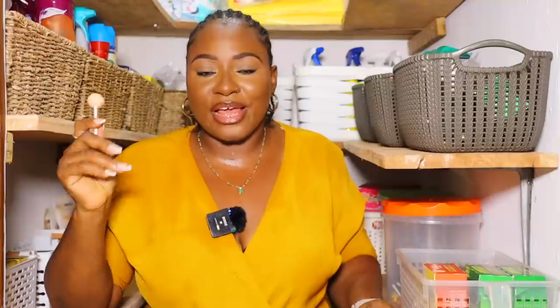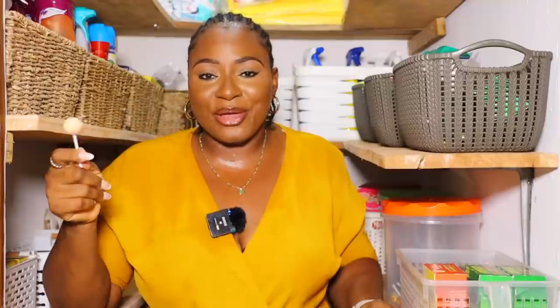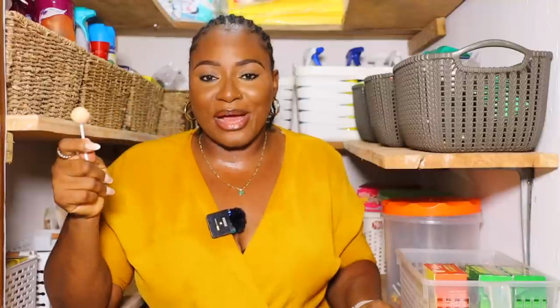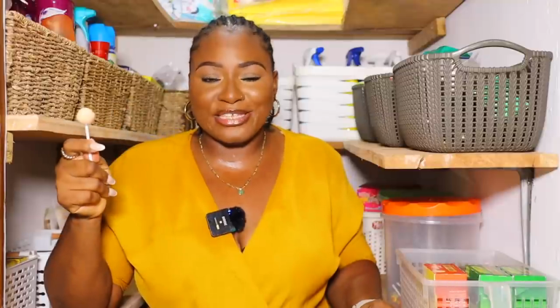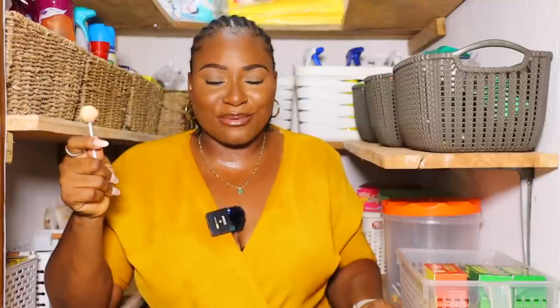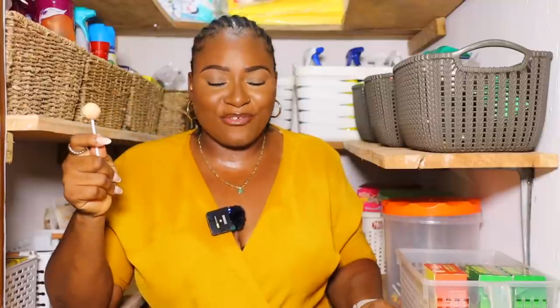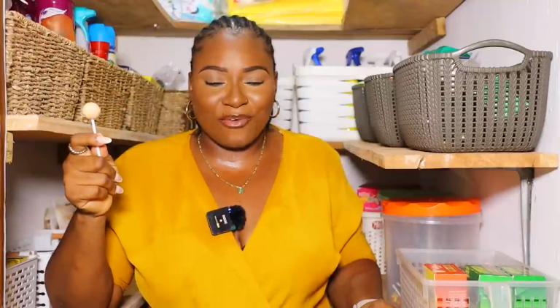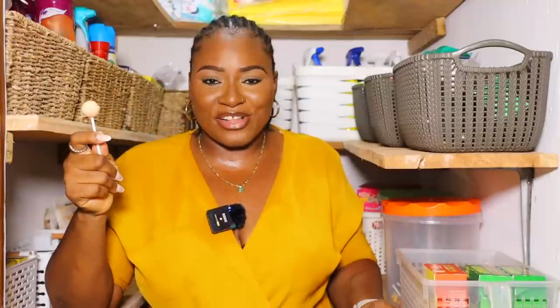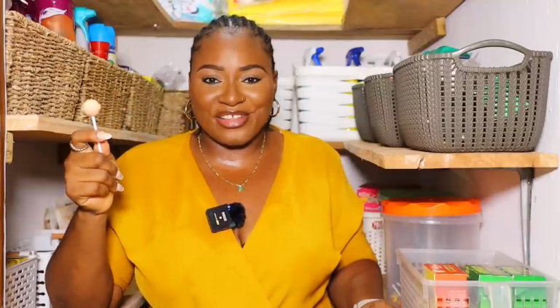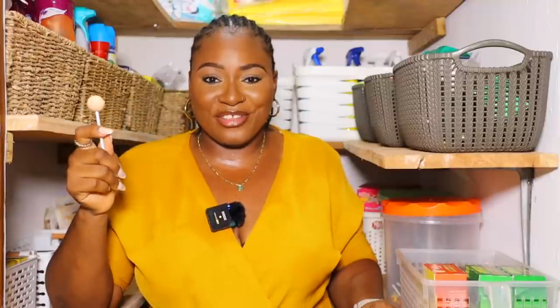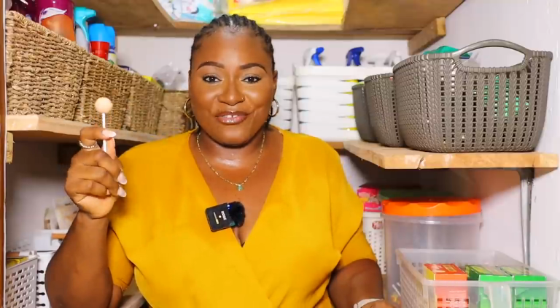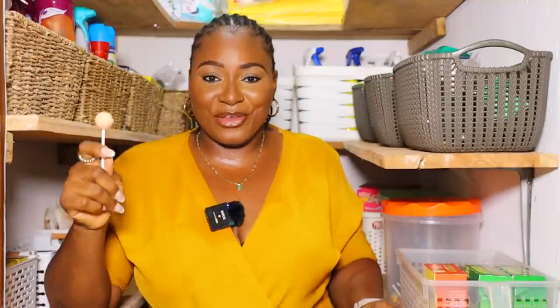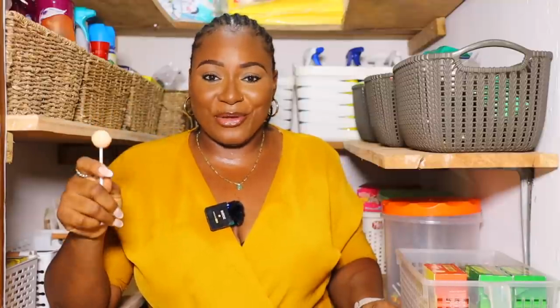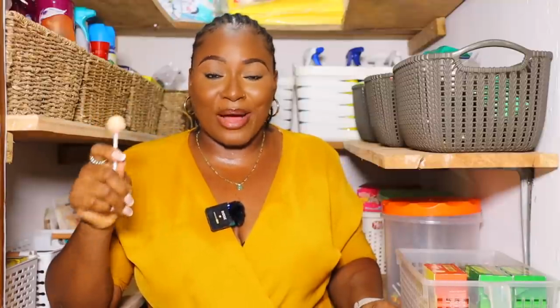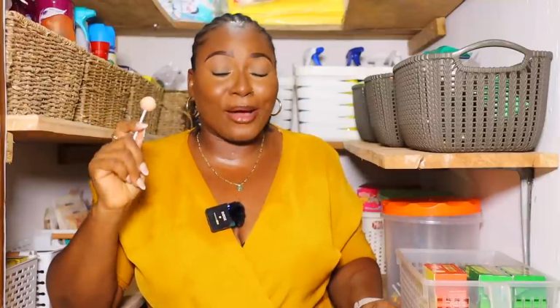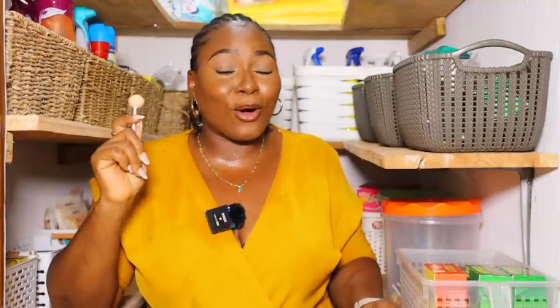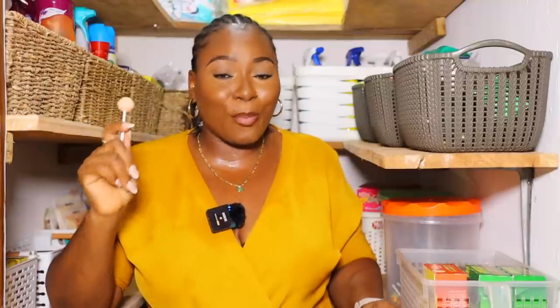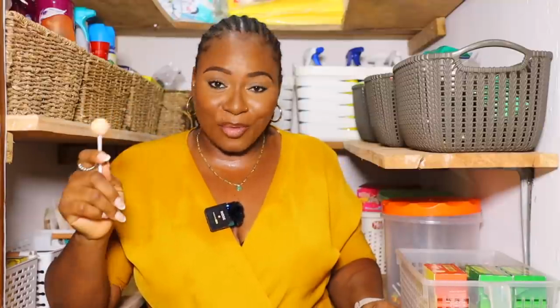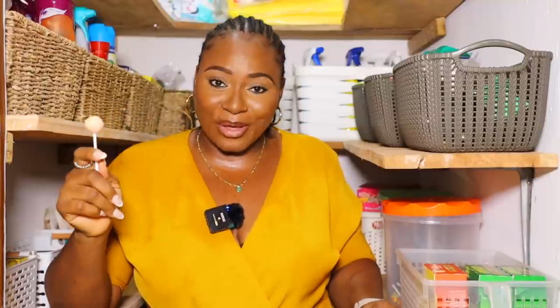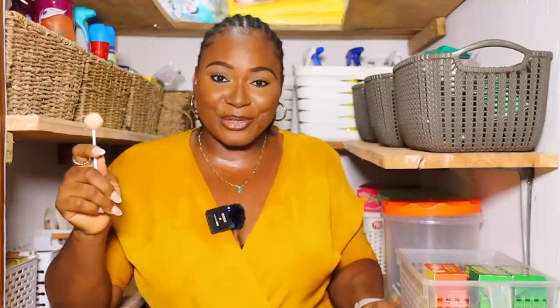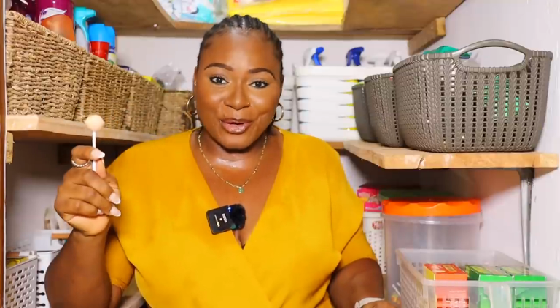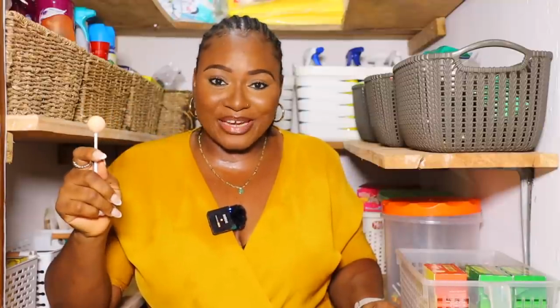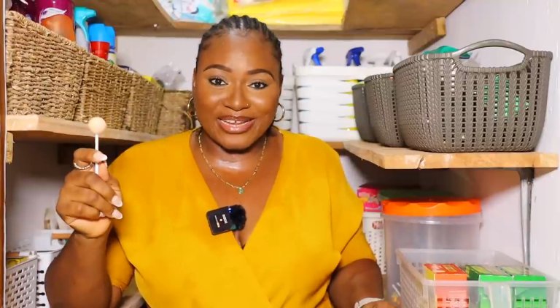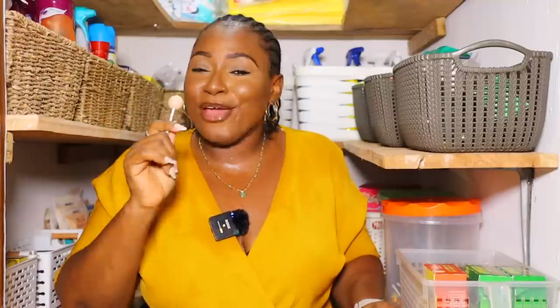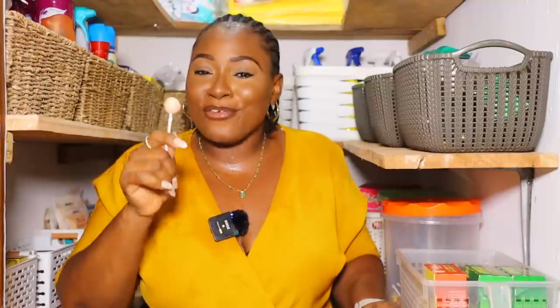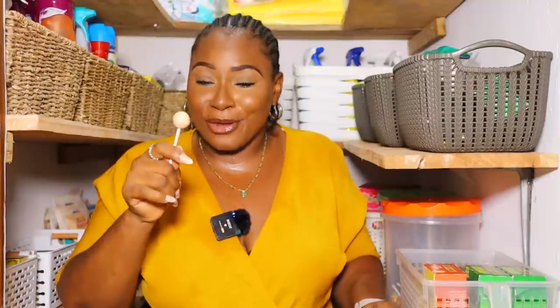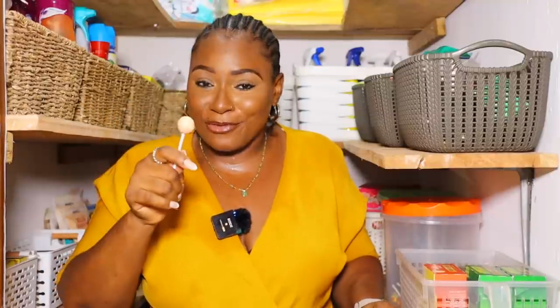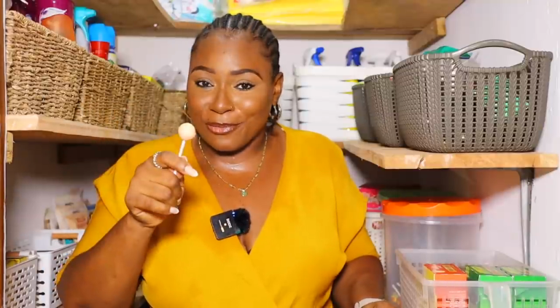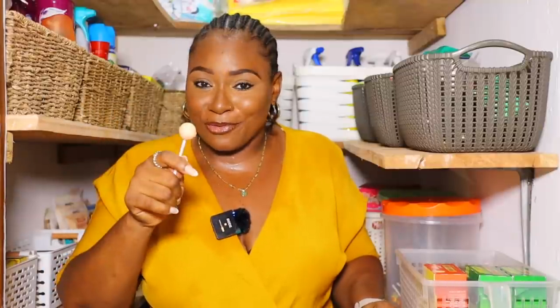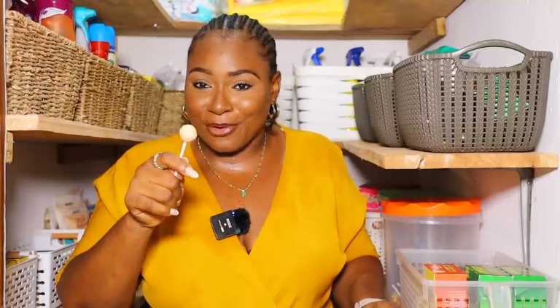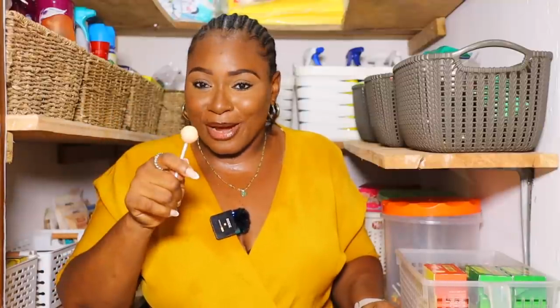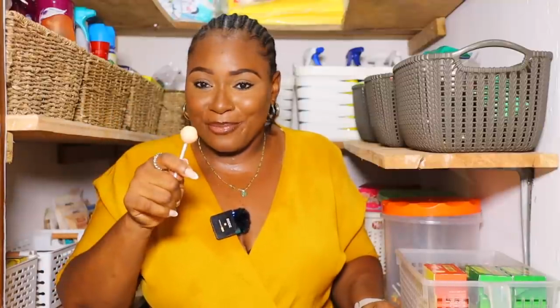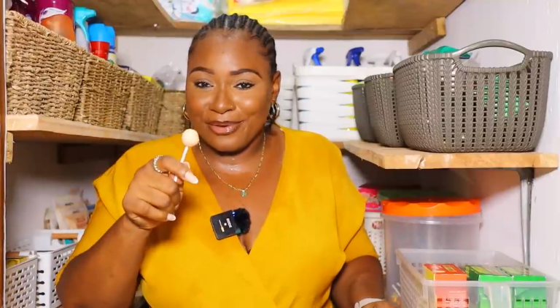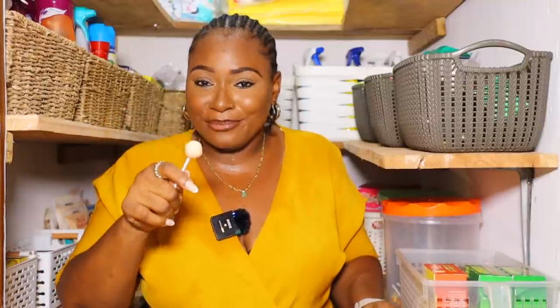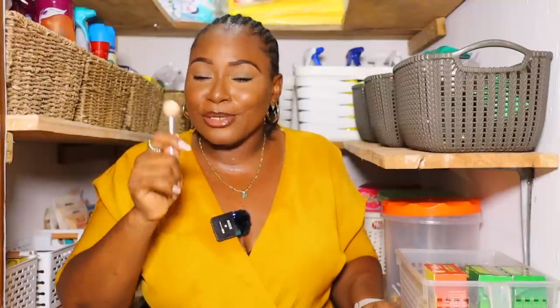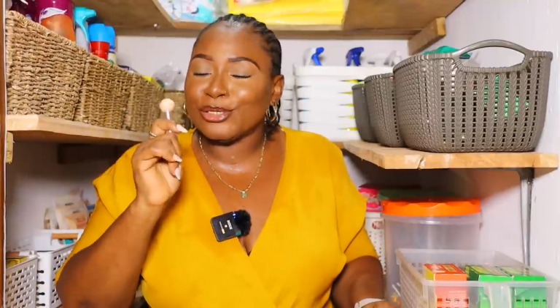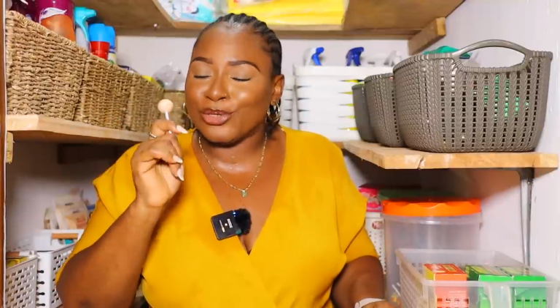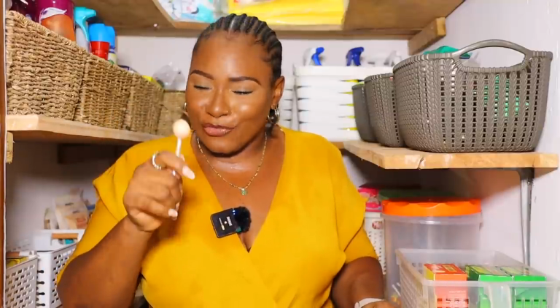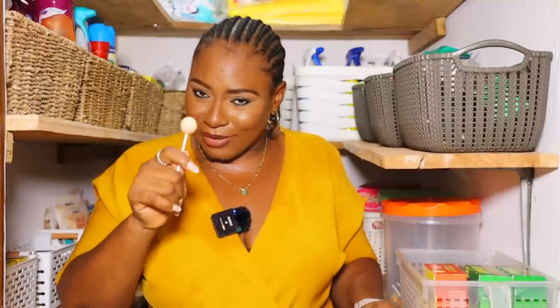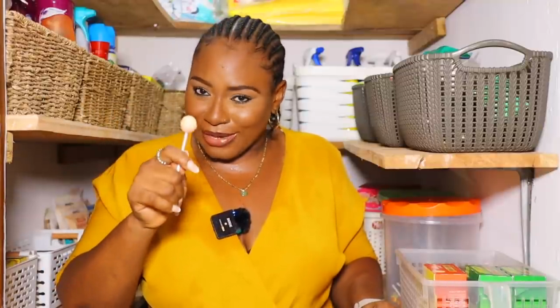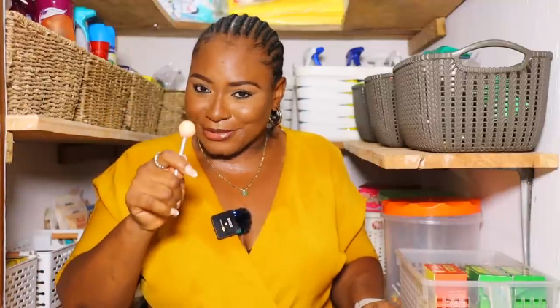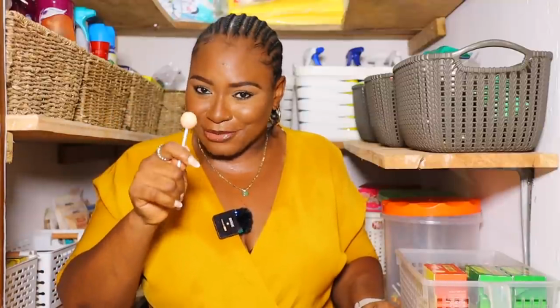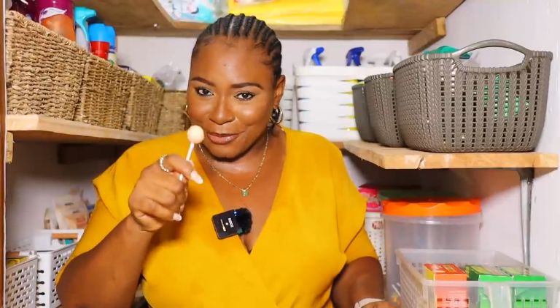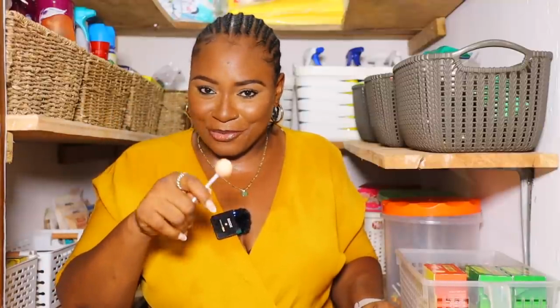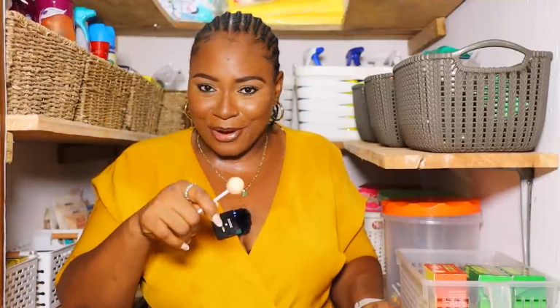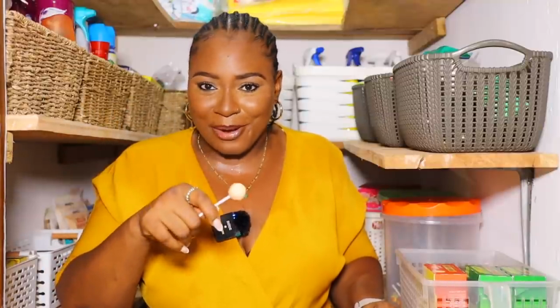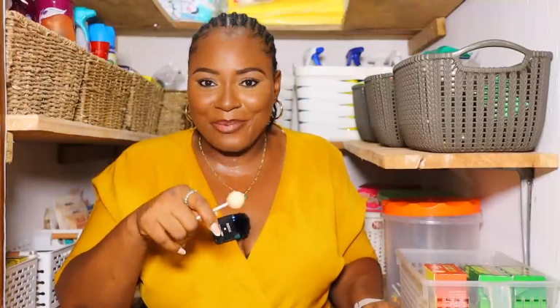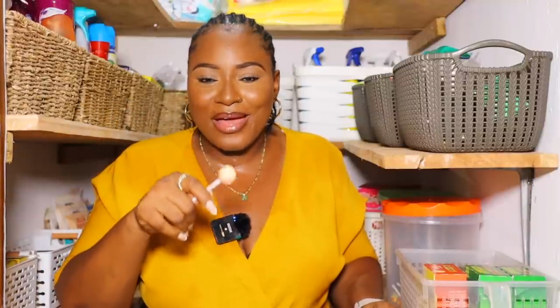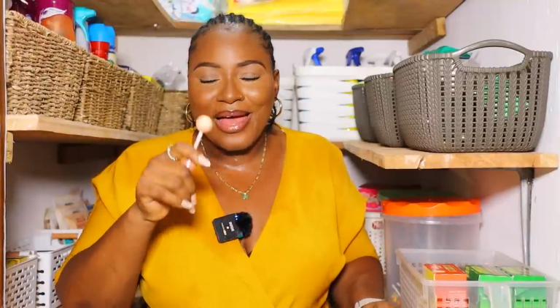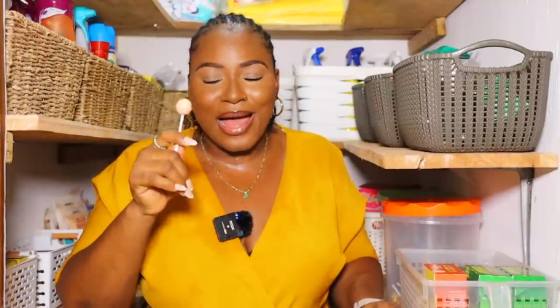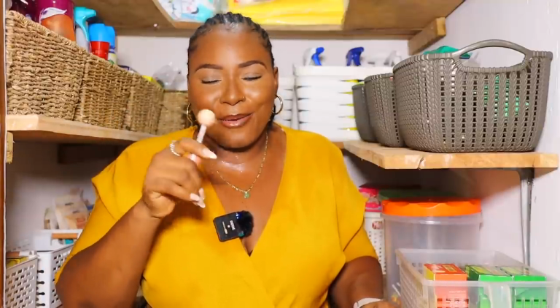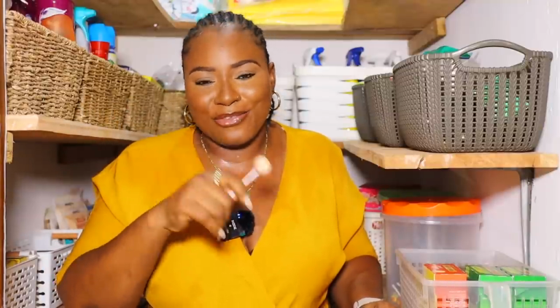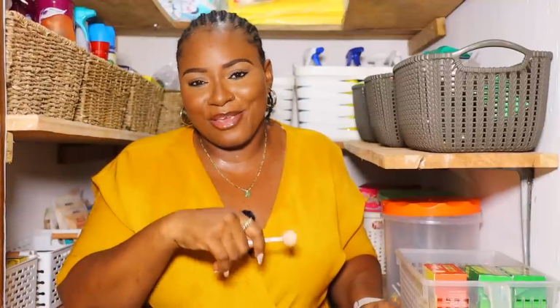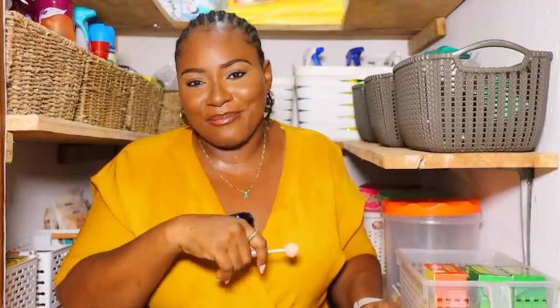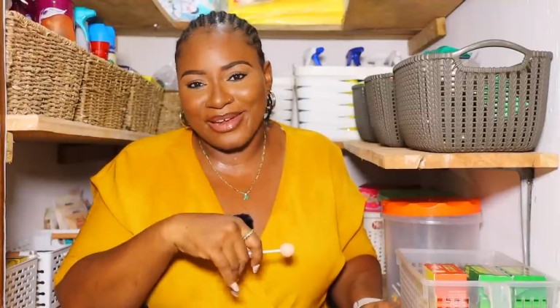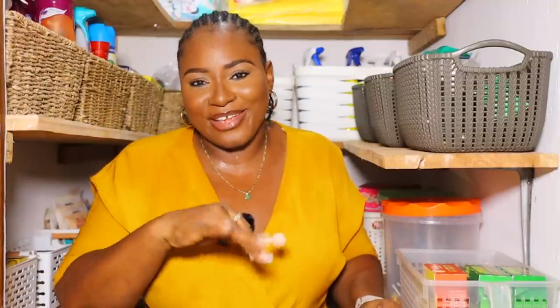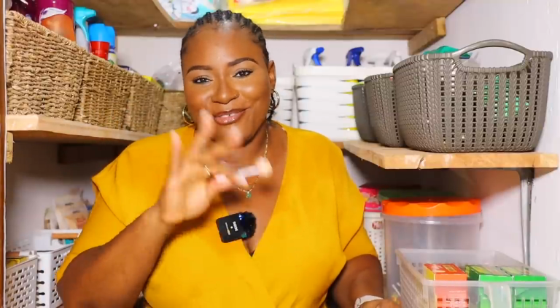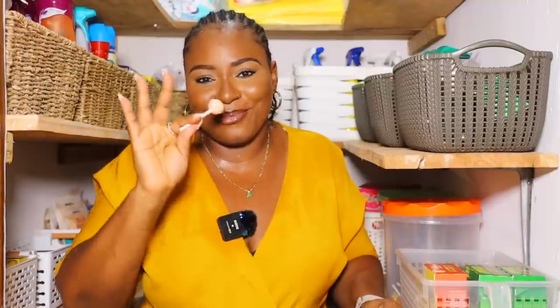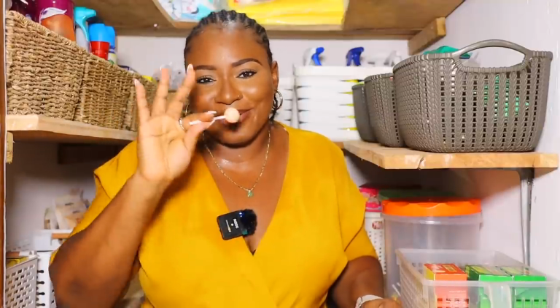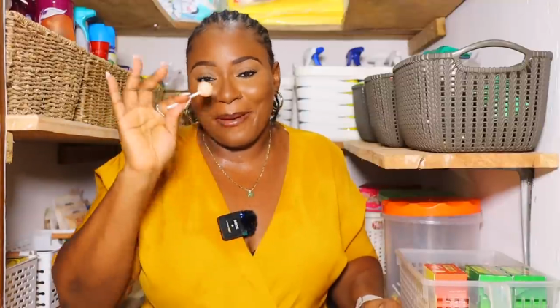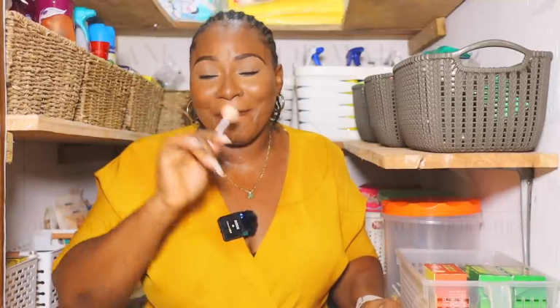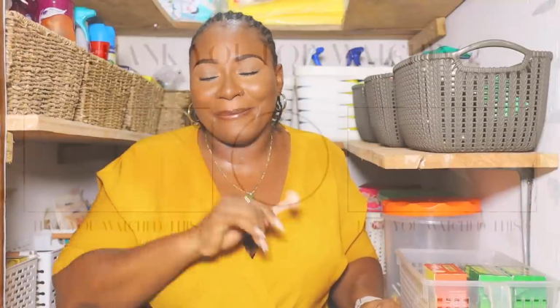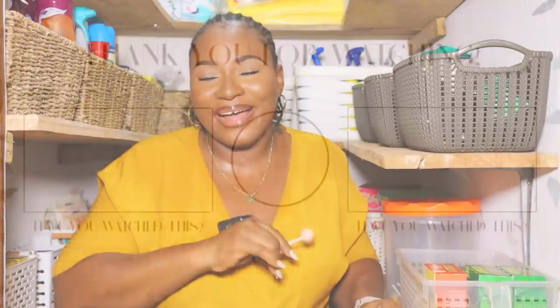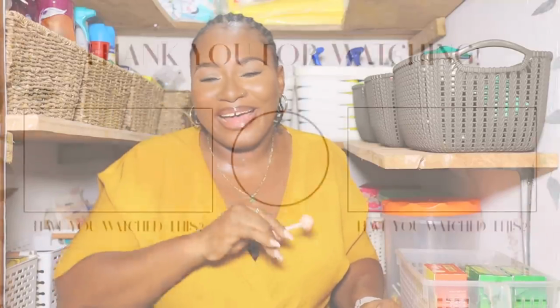Thank you guys so much for watching this video. I hope you enjoyed it. If you're not subscribed, don't forget to subscribe. I'll see you in my next one. Bye.